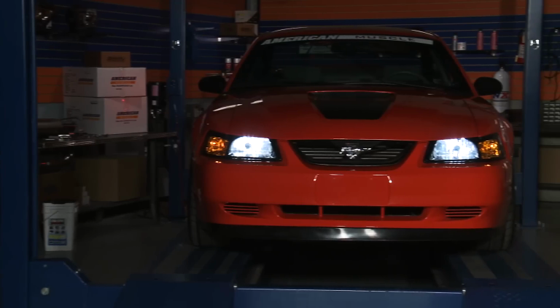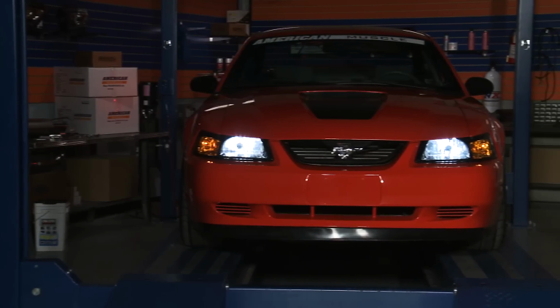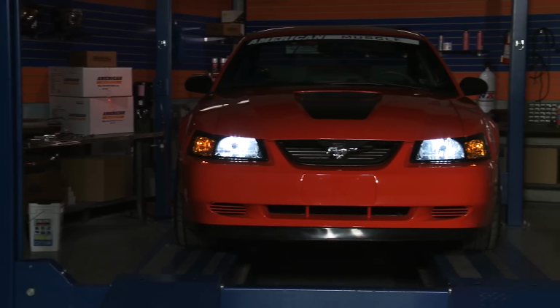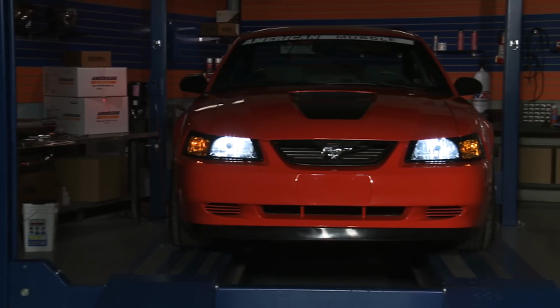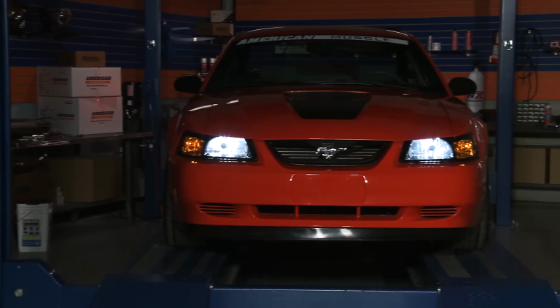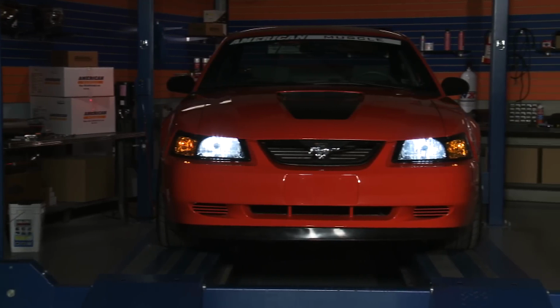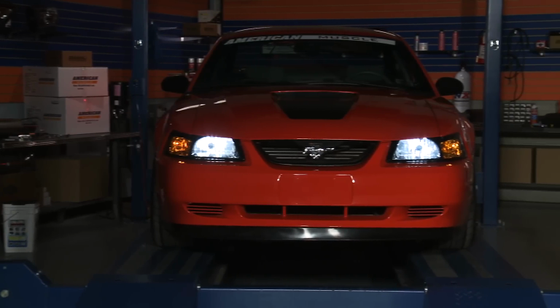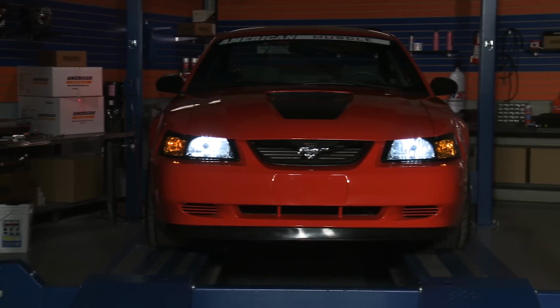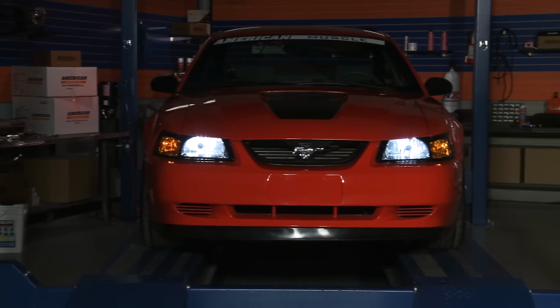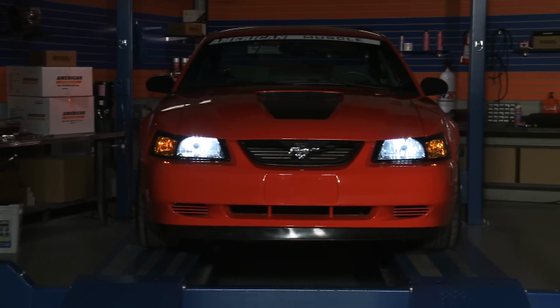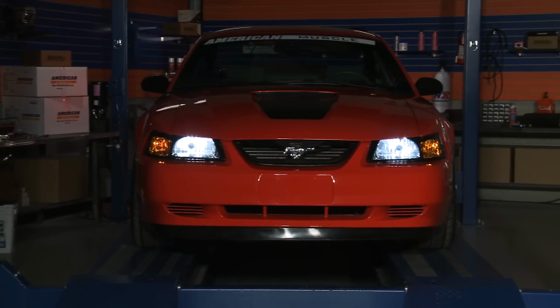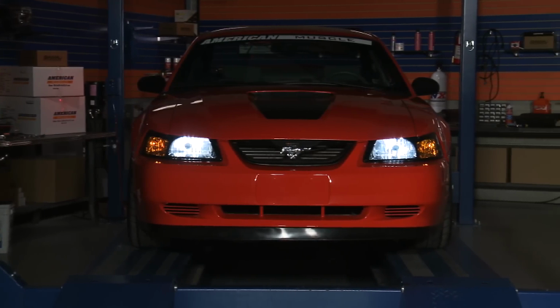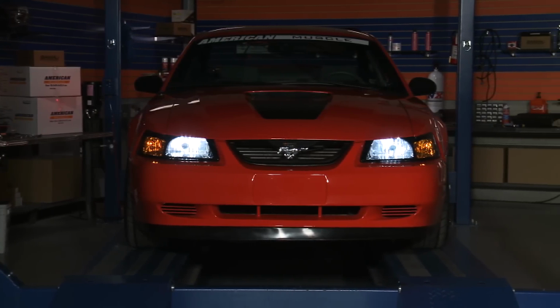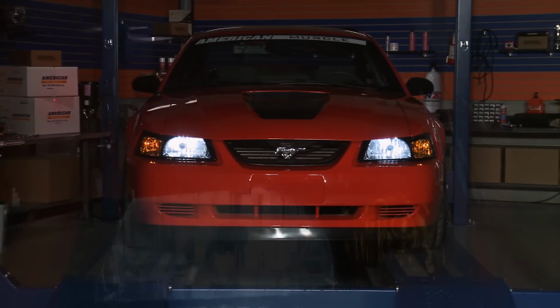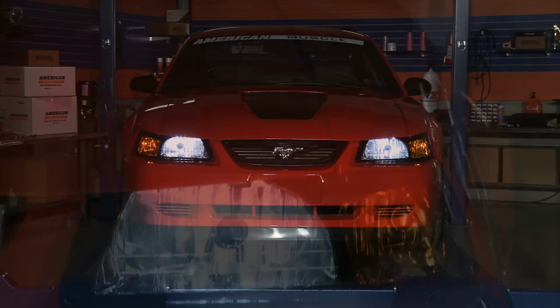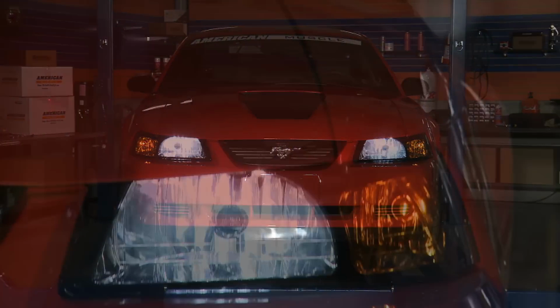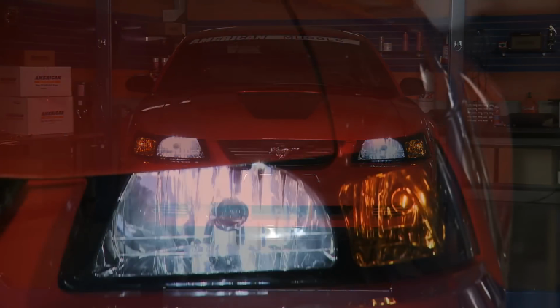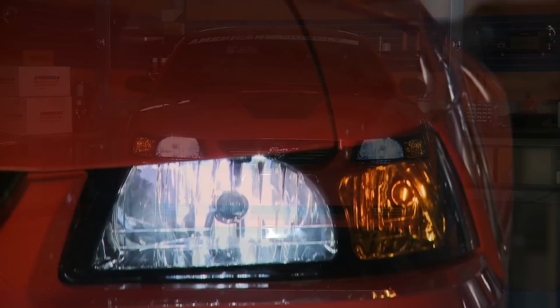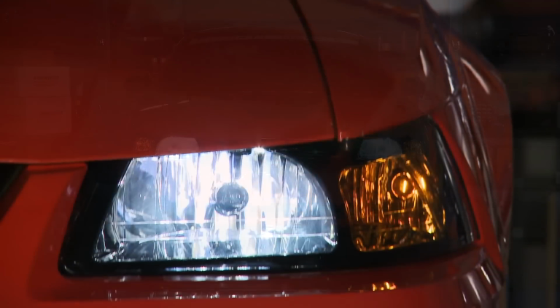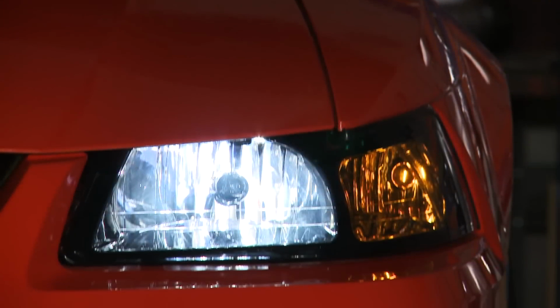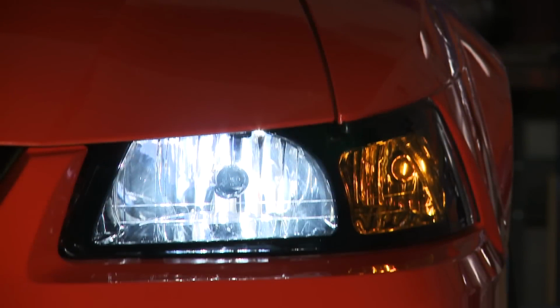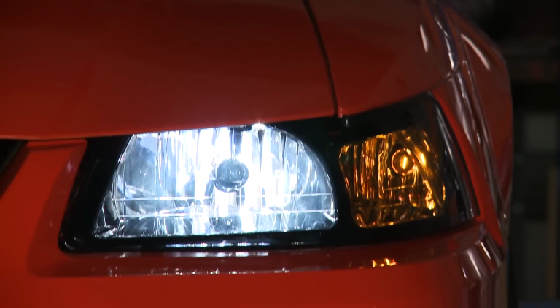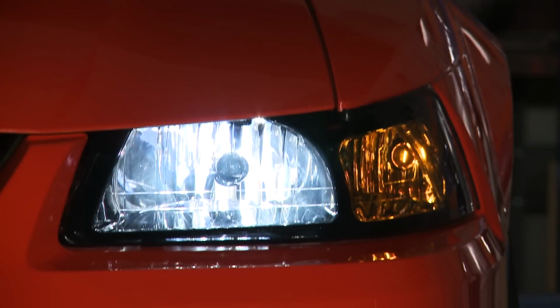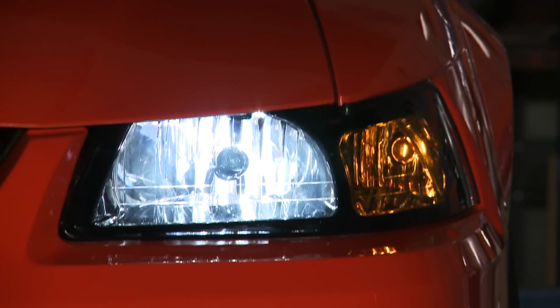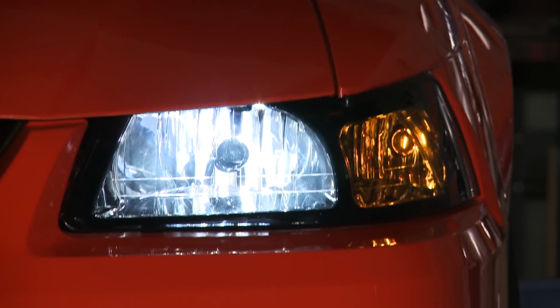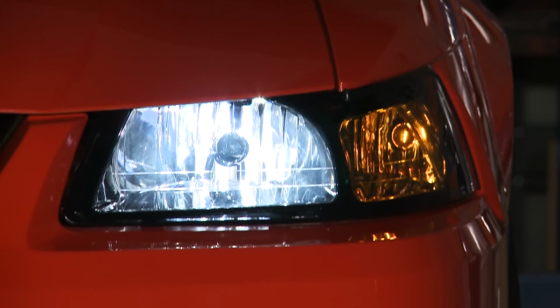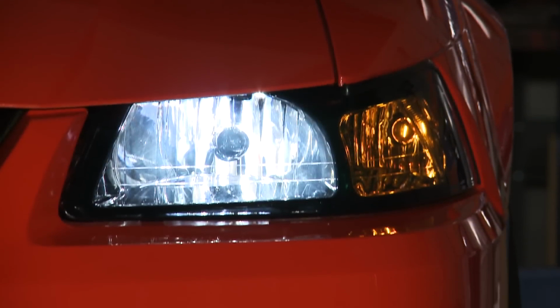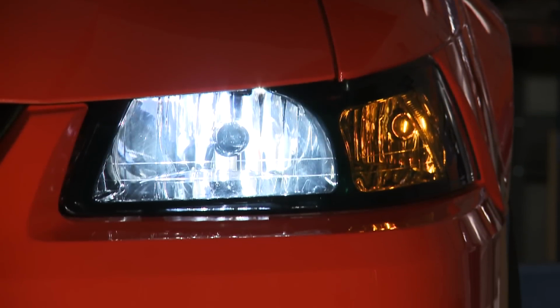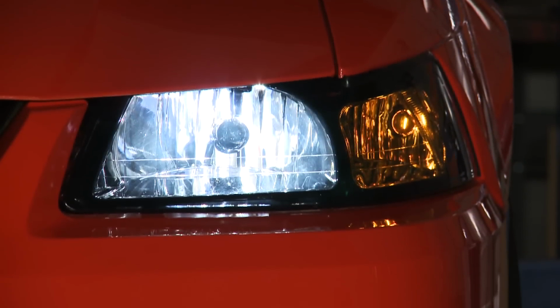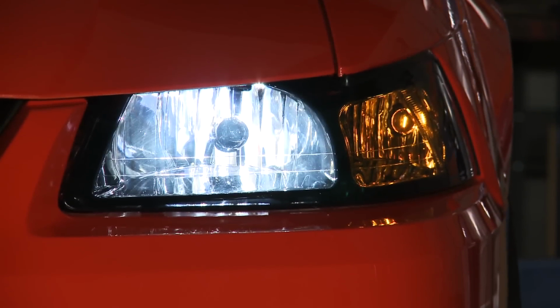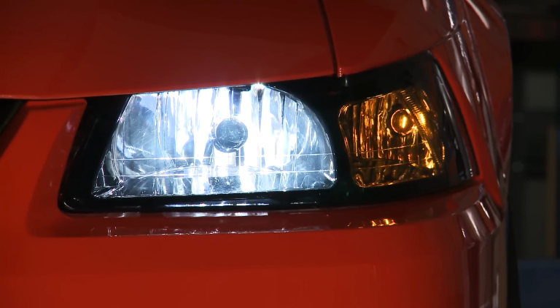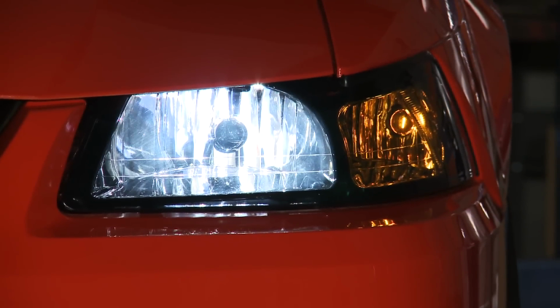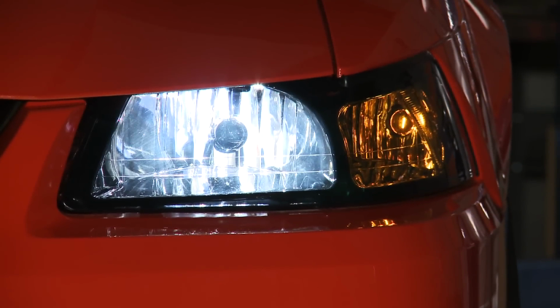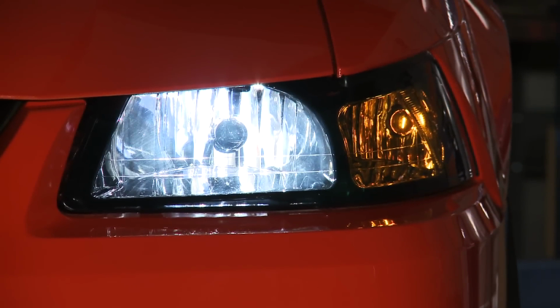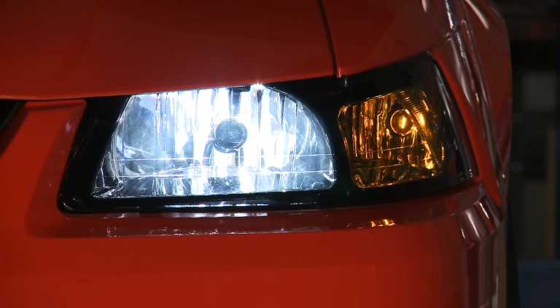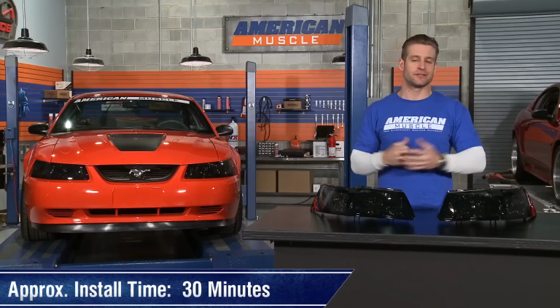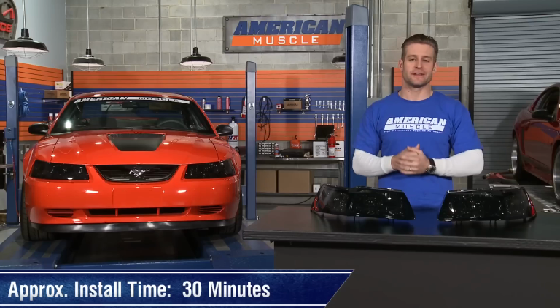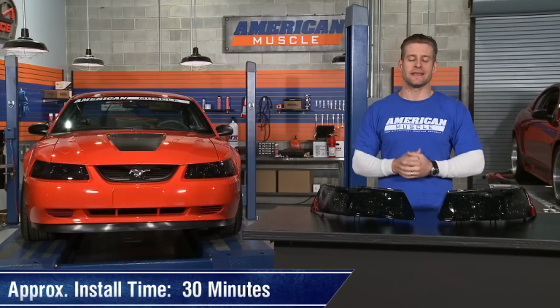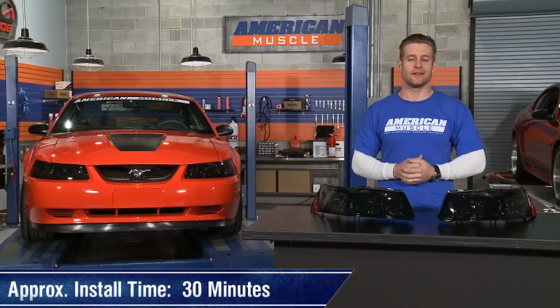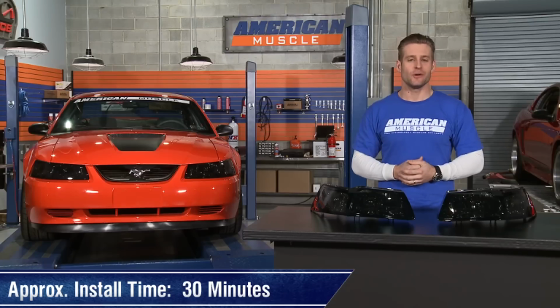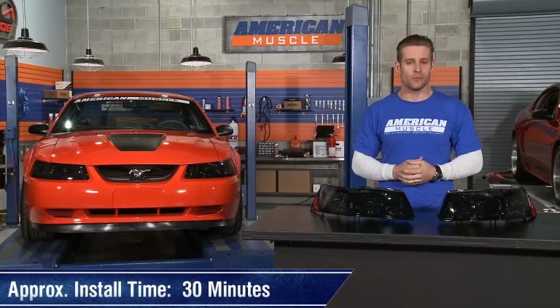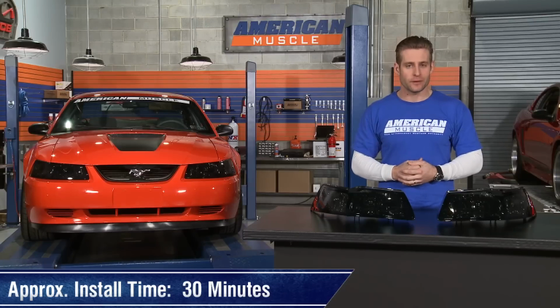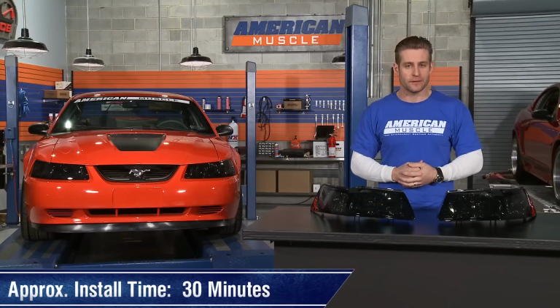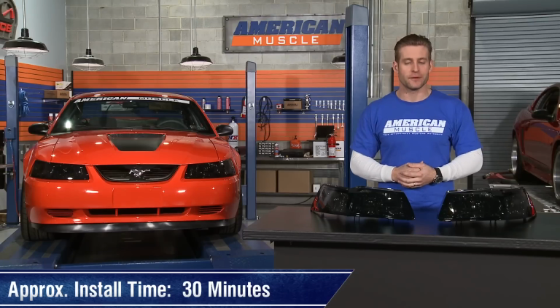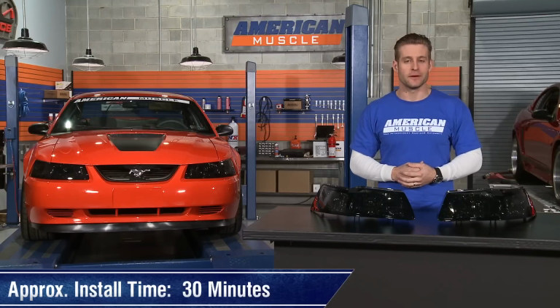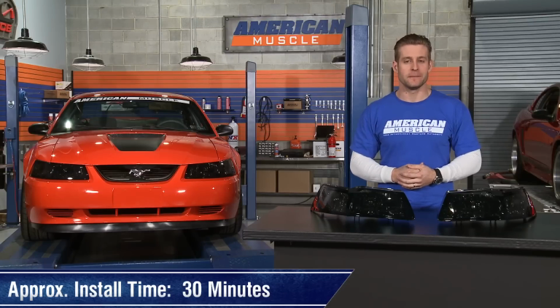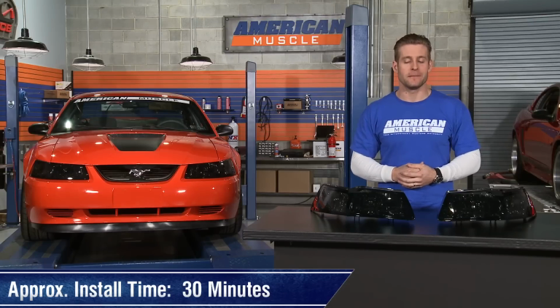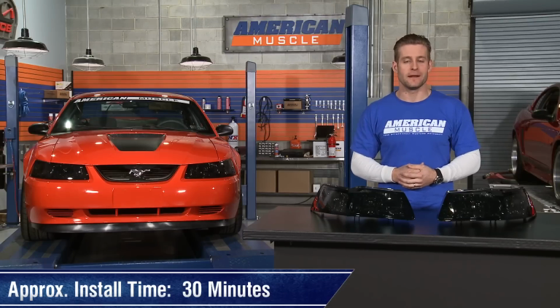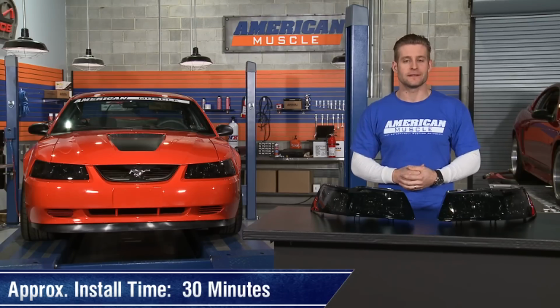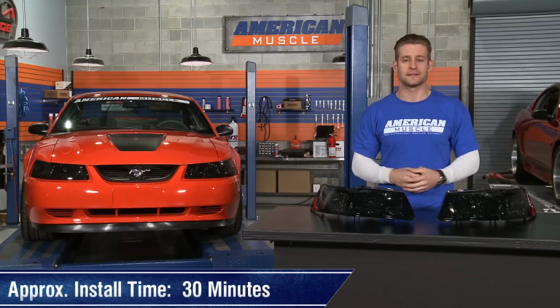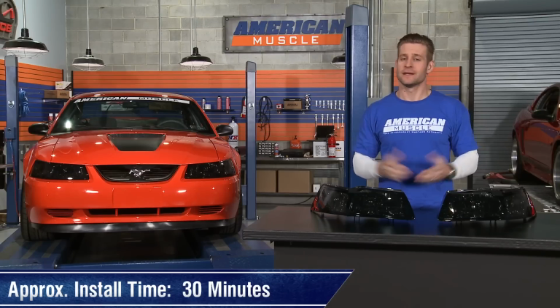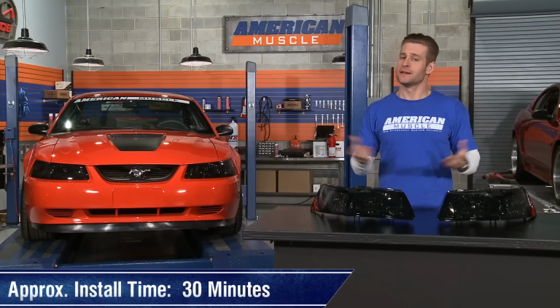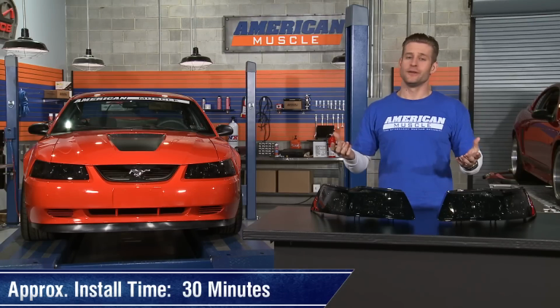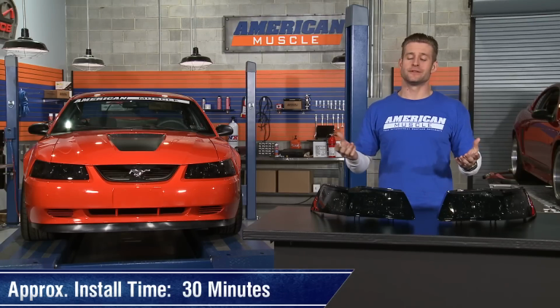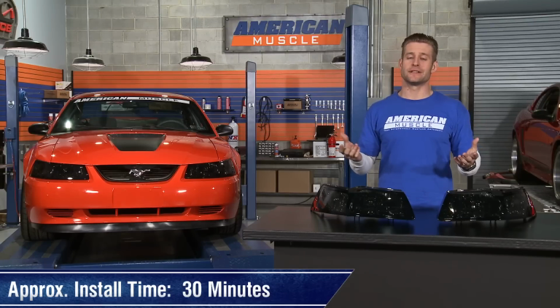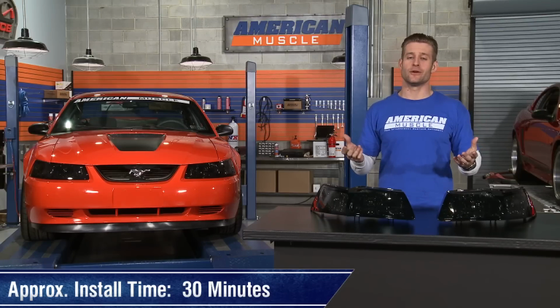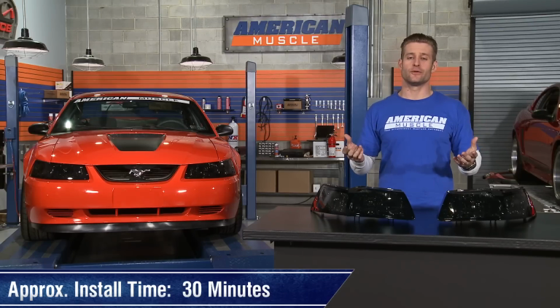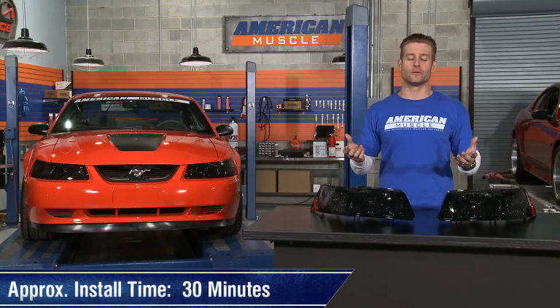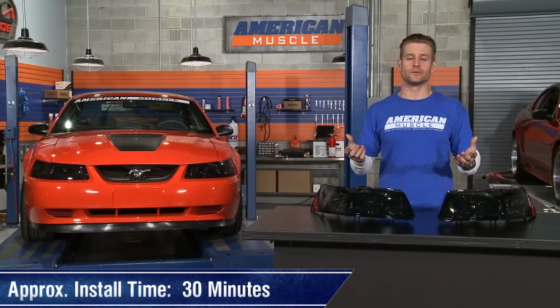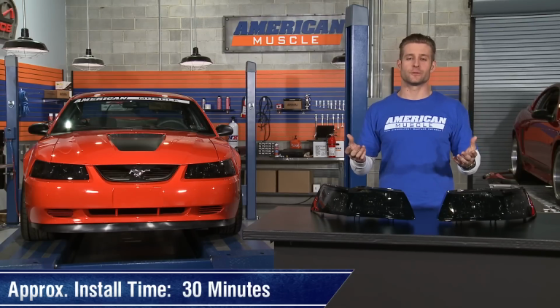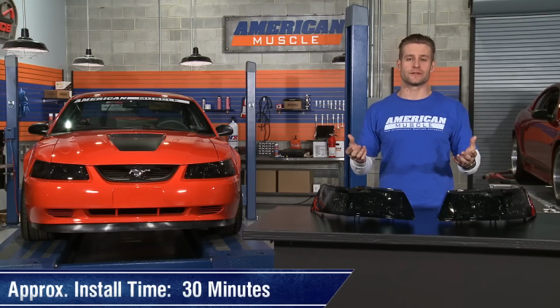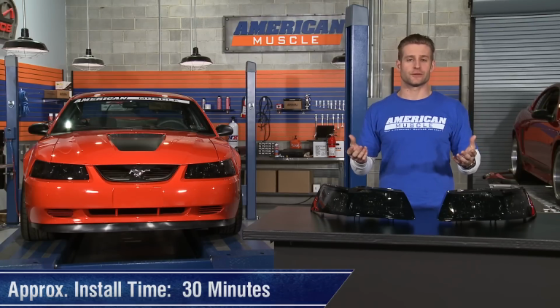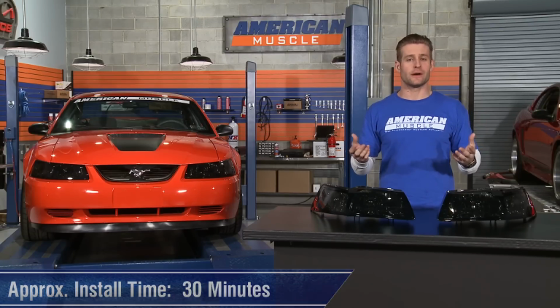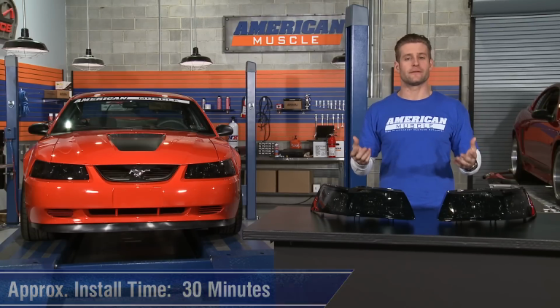Installing a new set of headlights in these new Edge Mustangs is an absolute breeze, and it should take you no more than 30 minutes using no tools whatsoever.